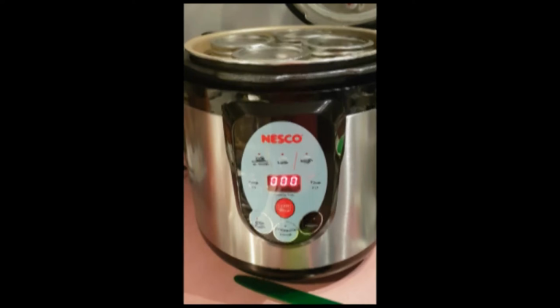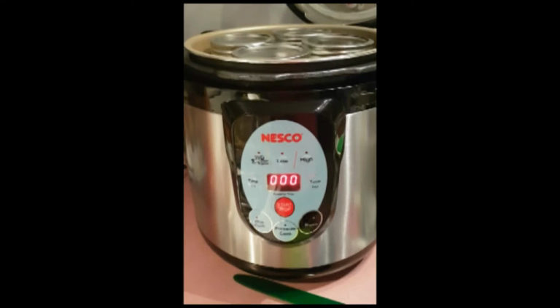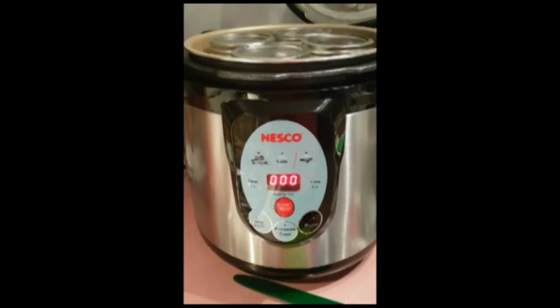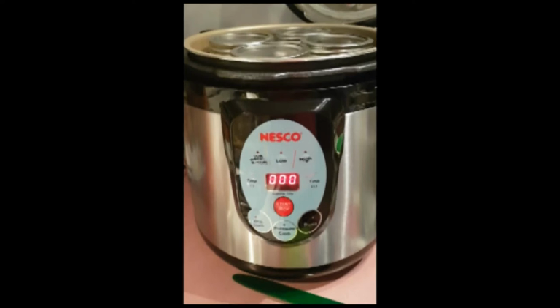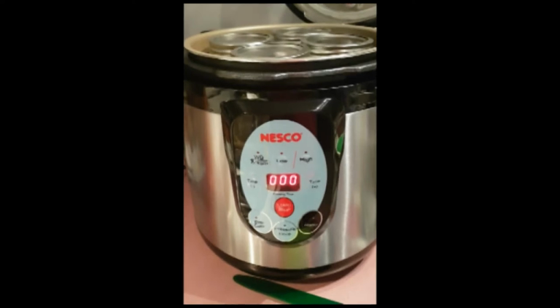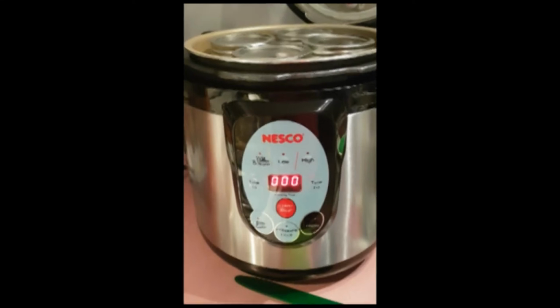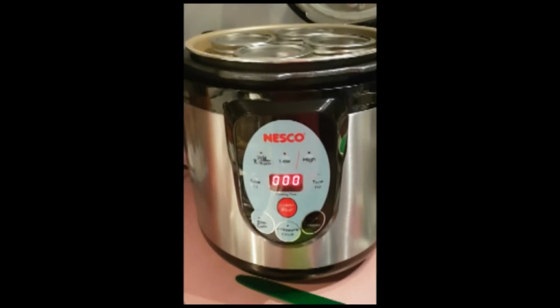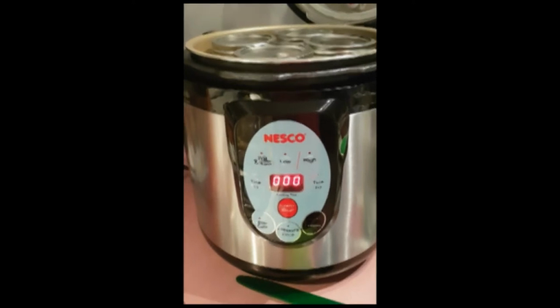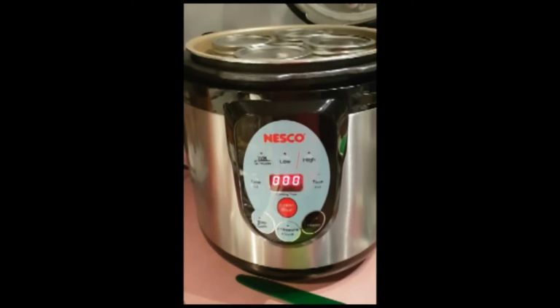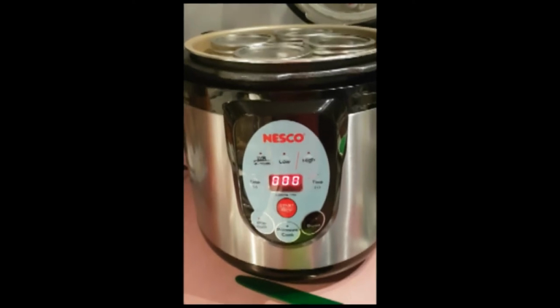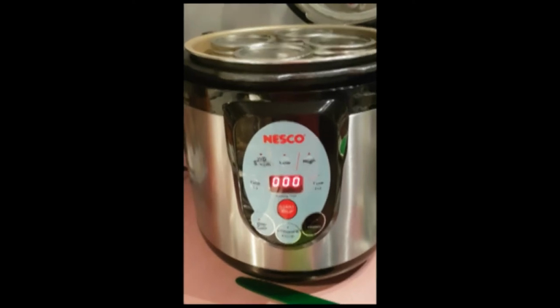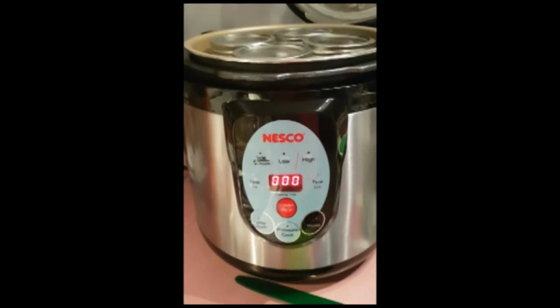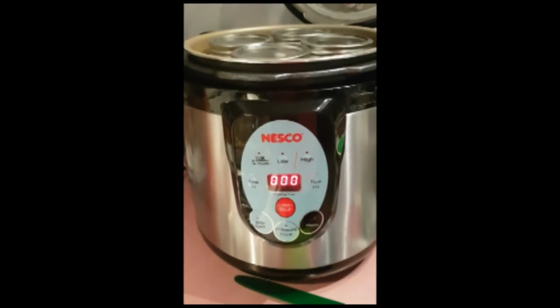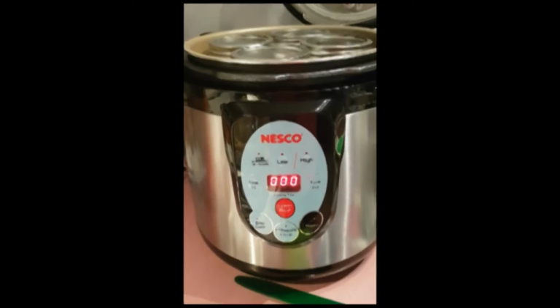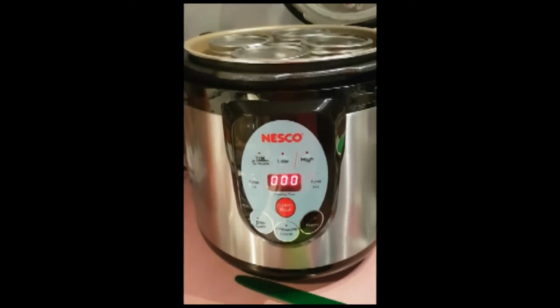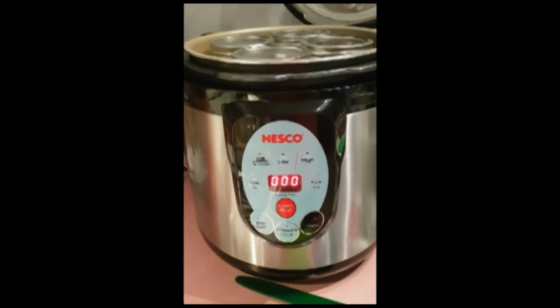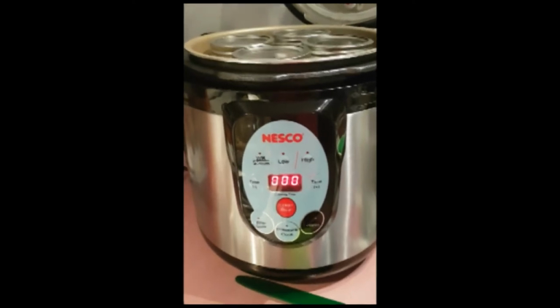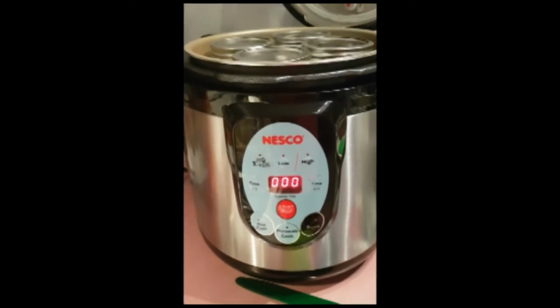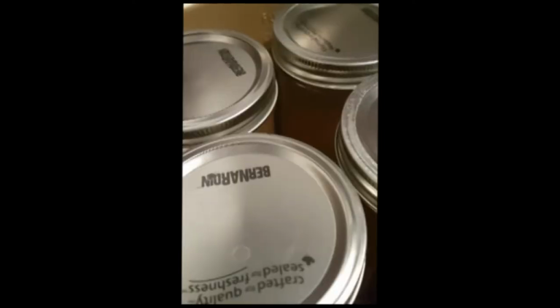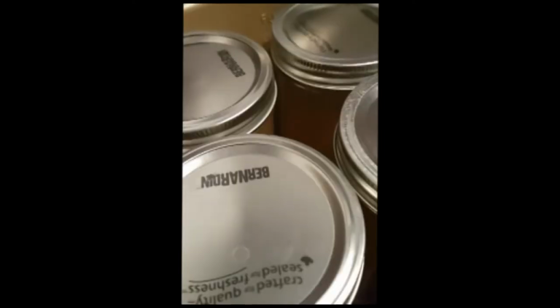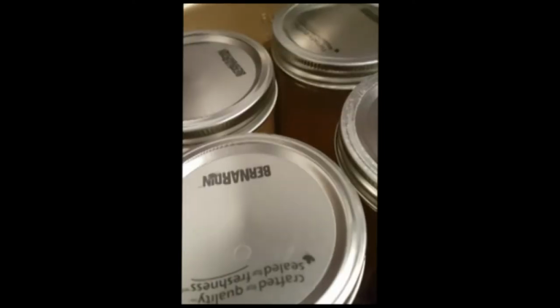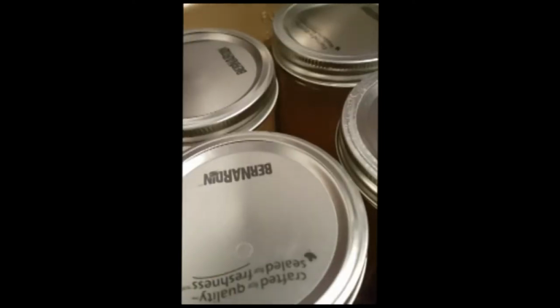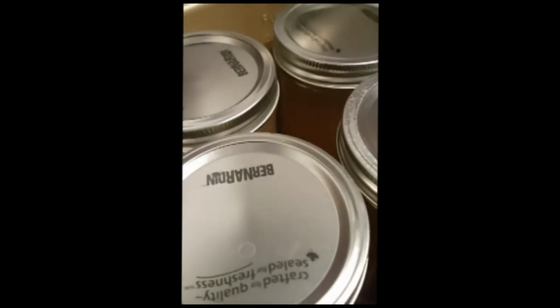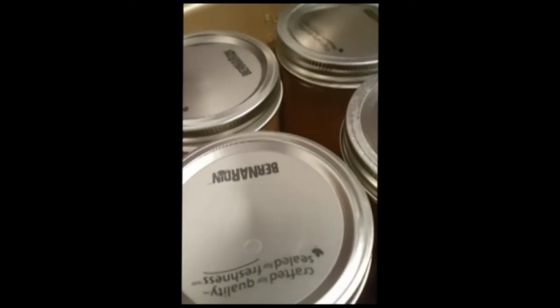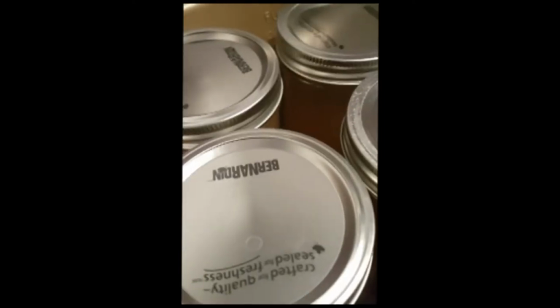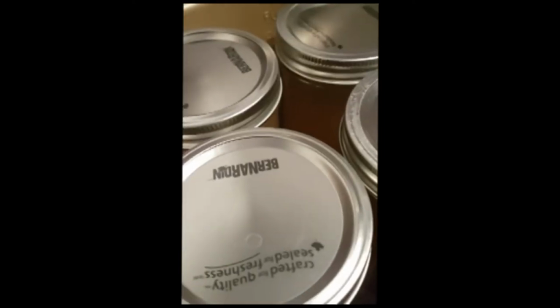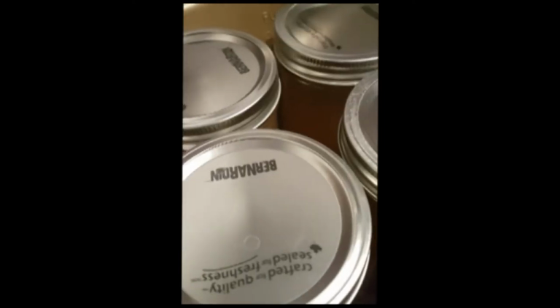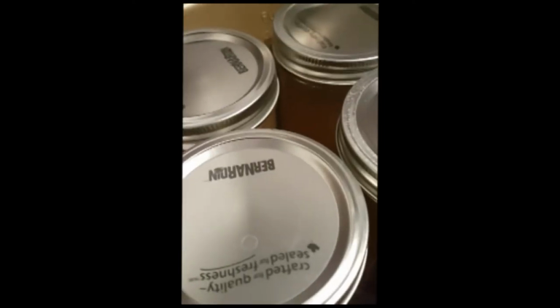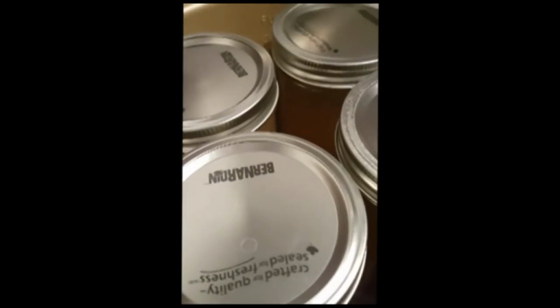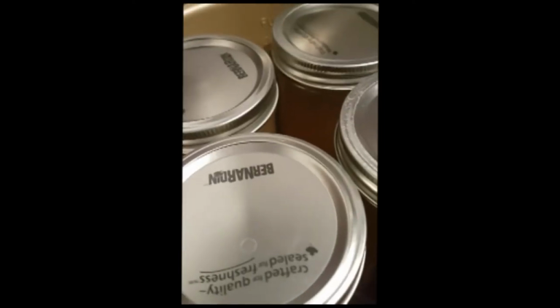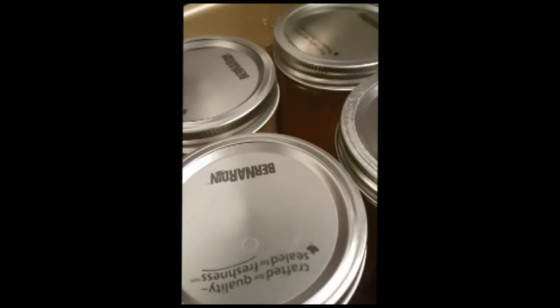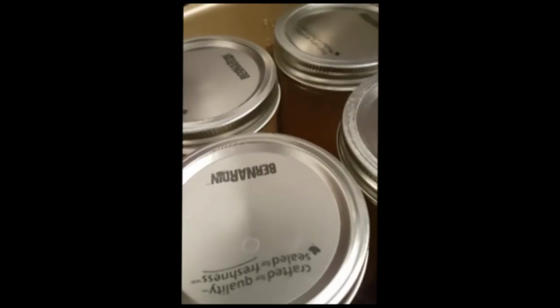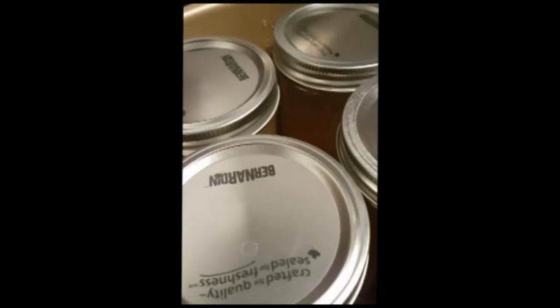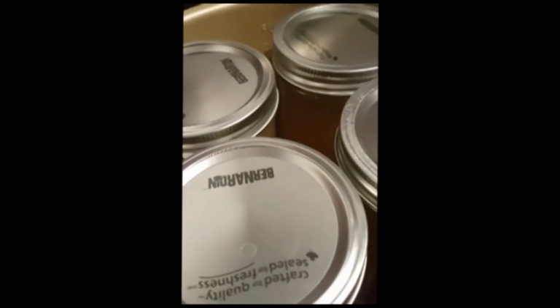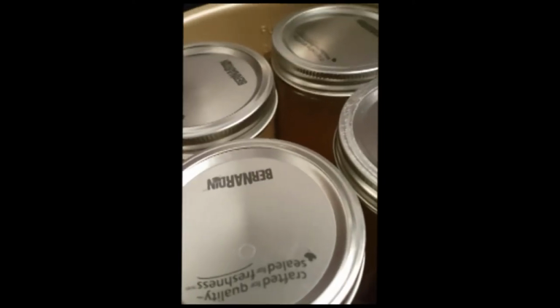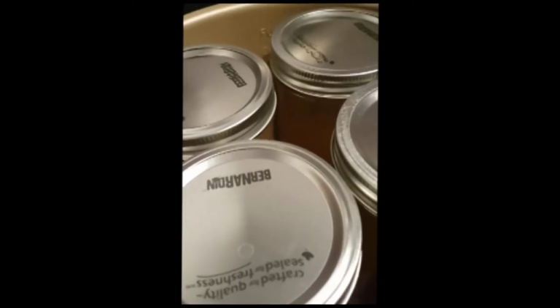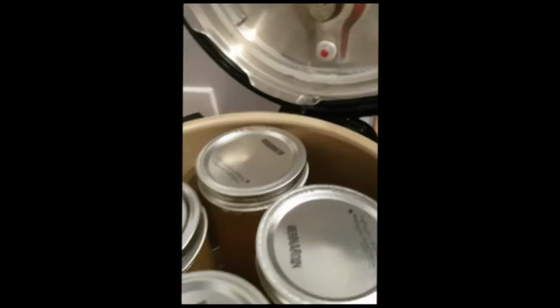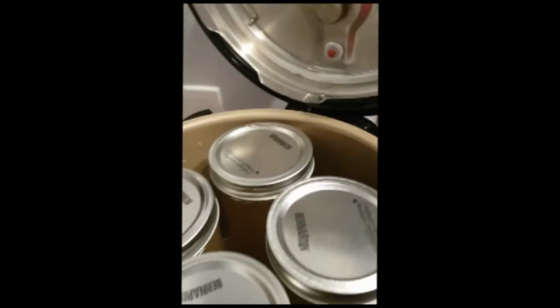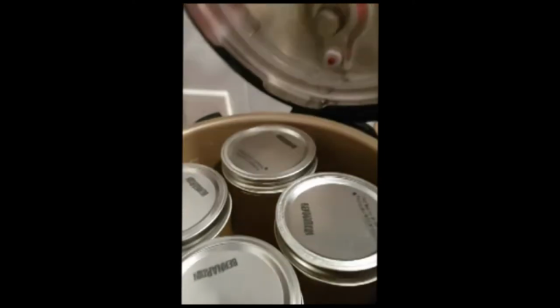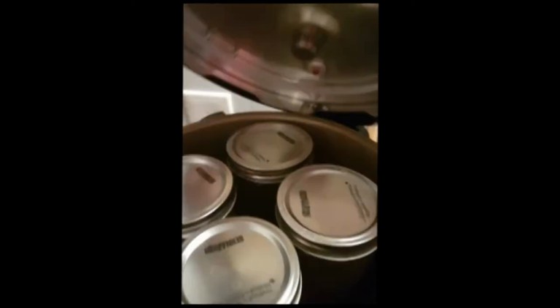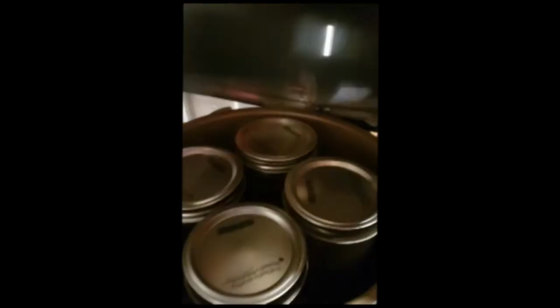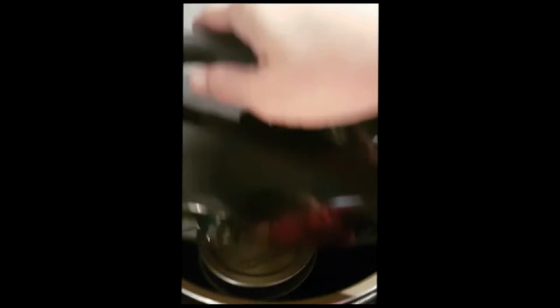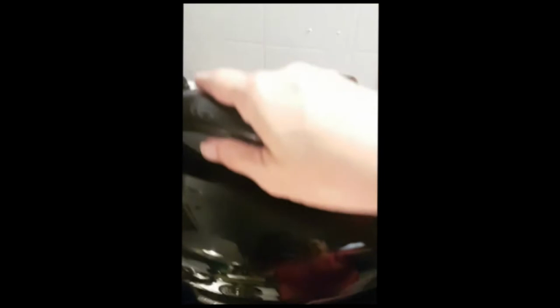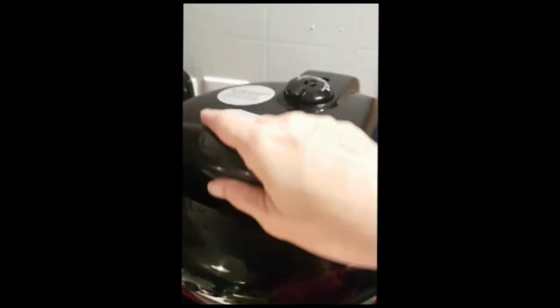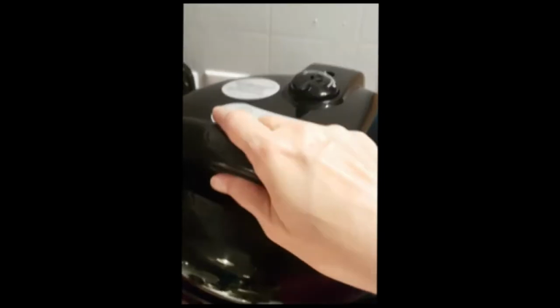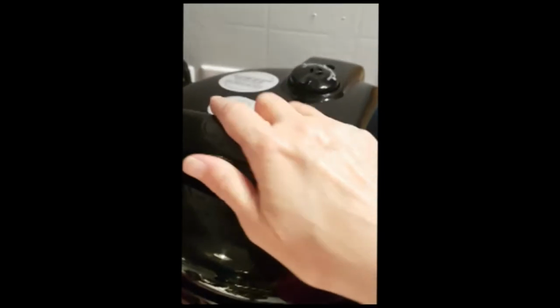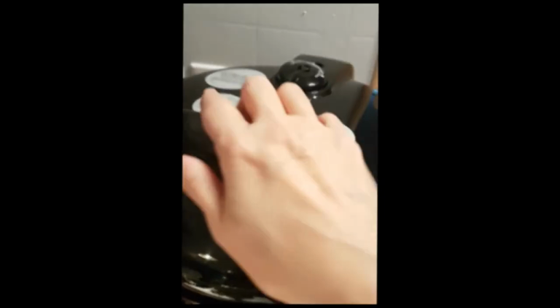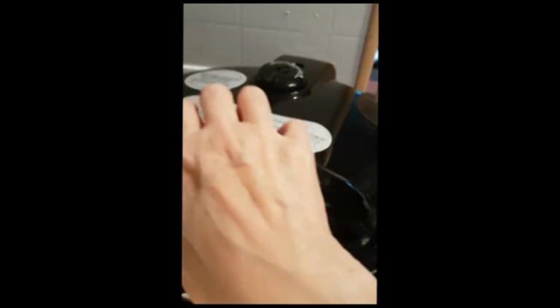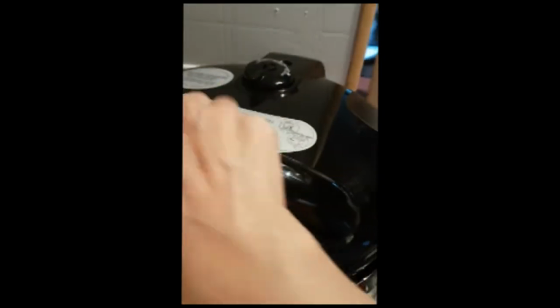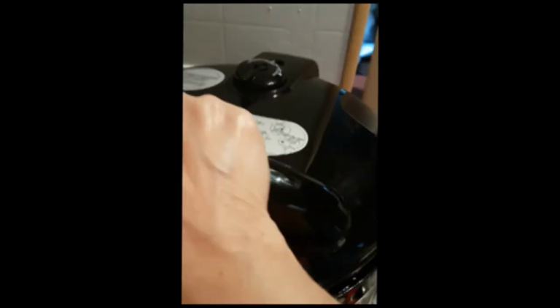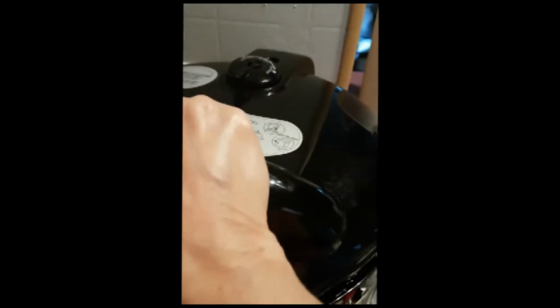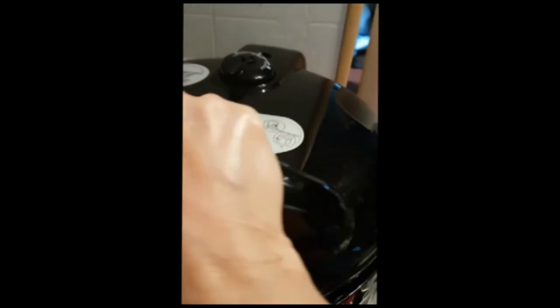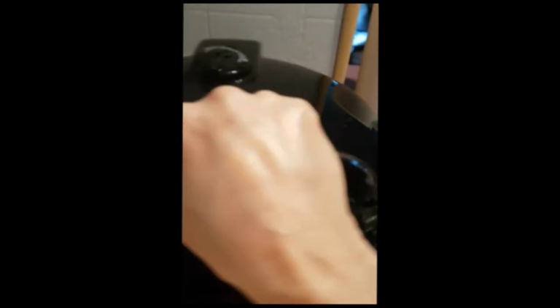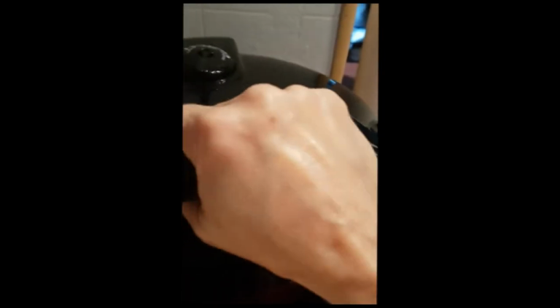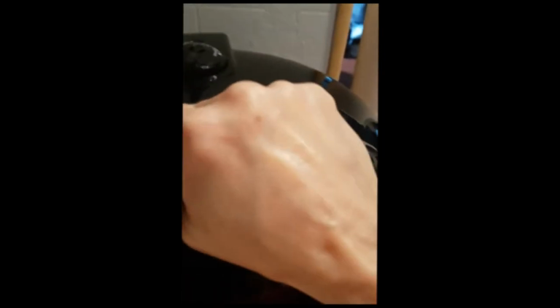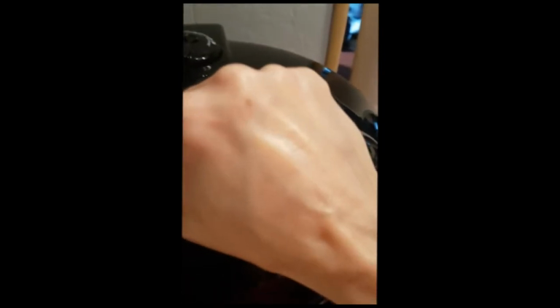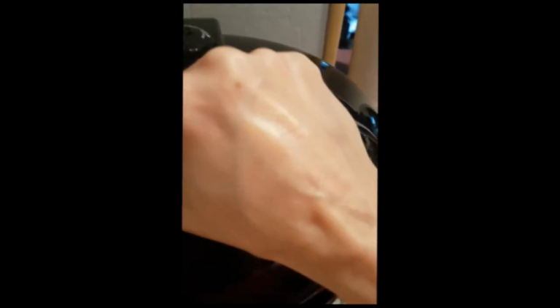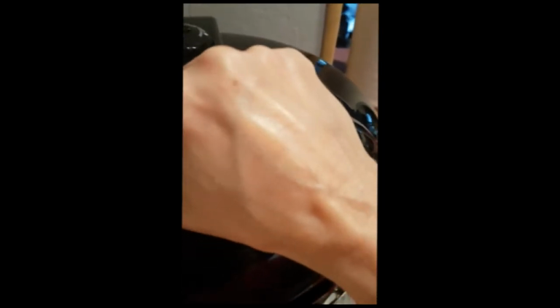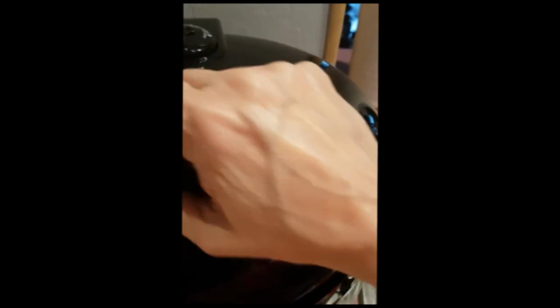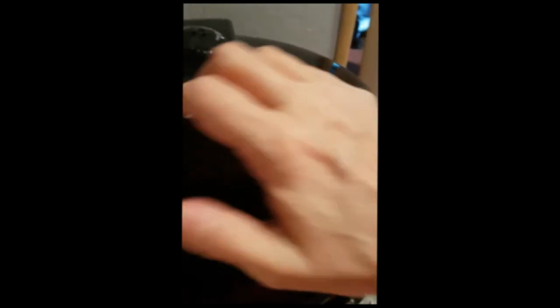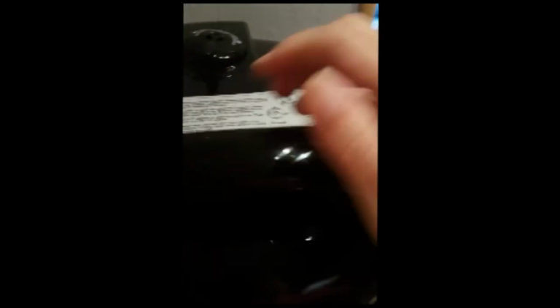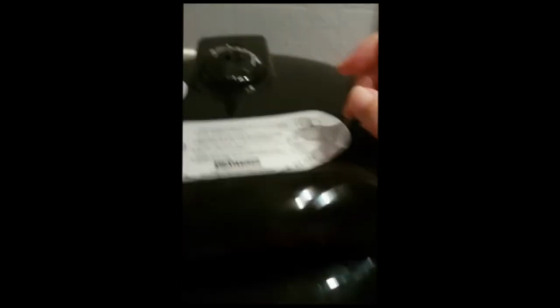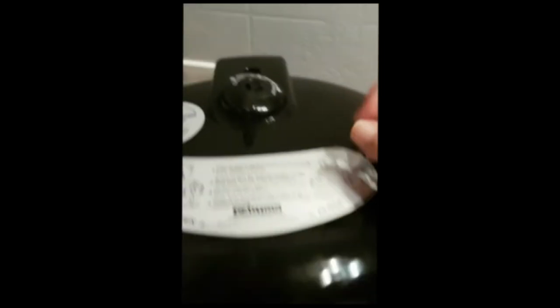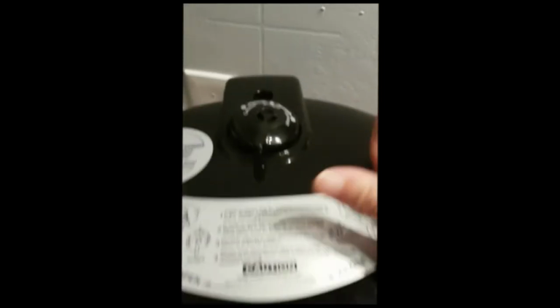How to use your Nesco canner. Get everything loaded into it. You're going to close your lid and turn it to the right.